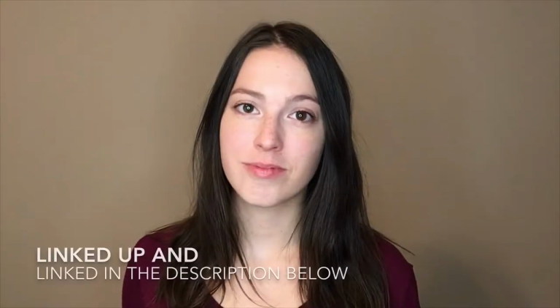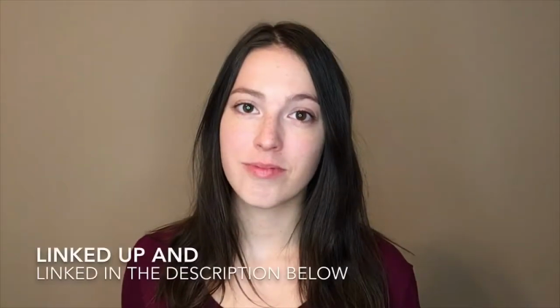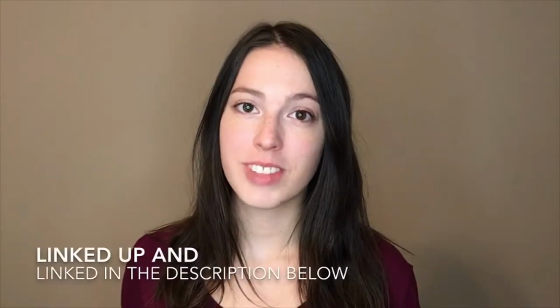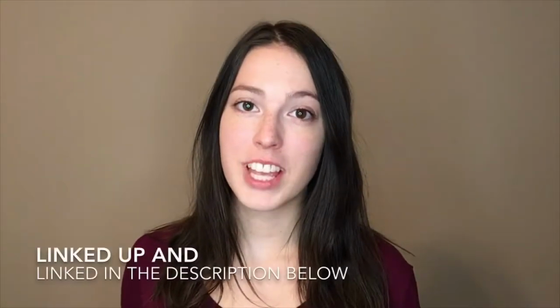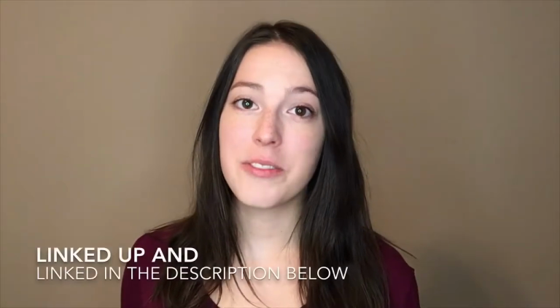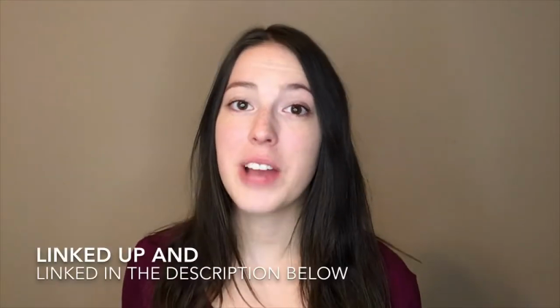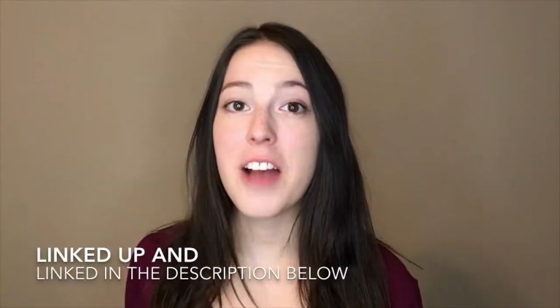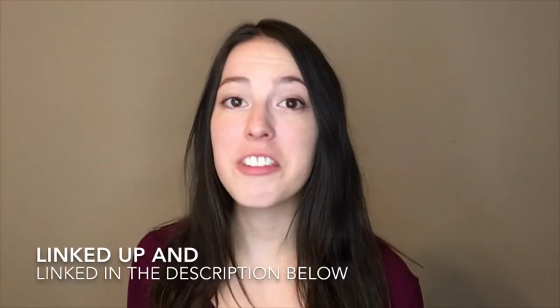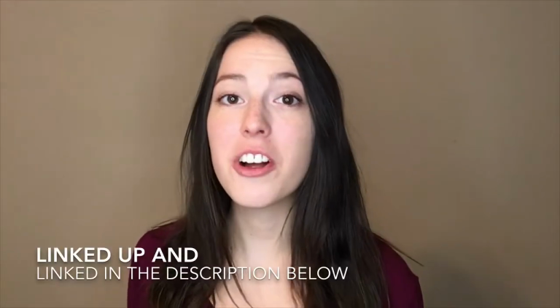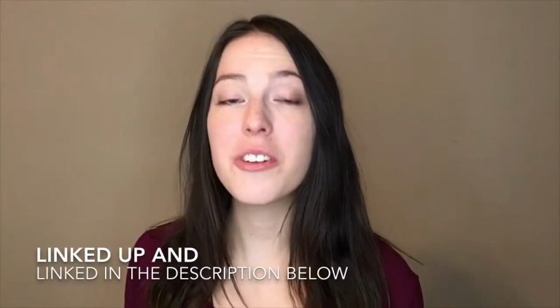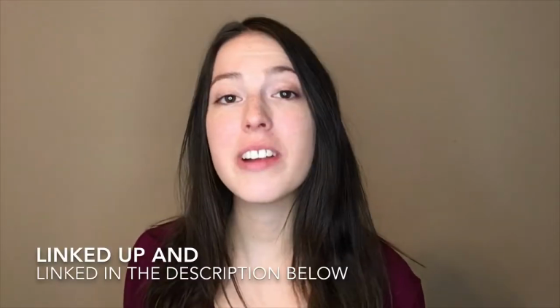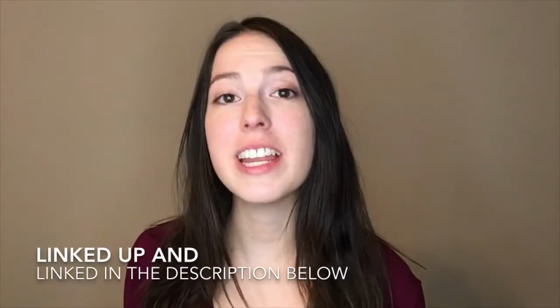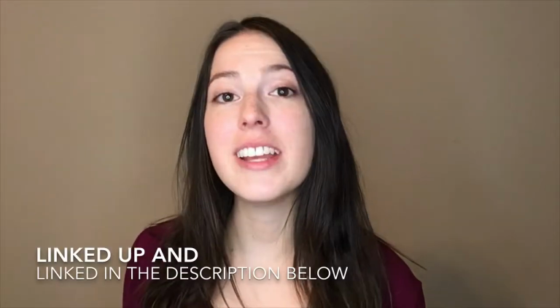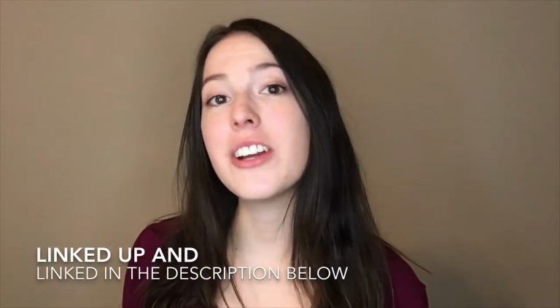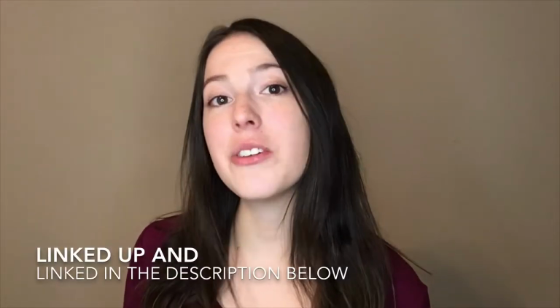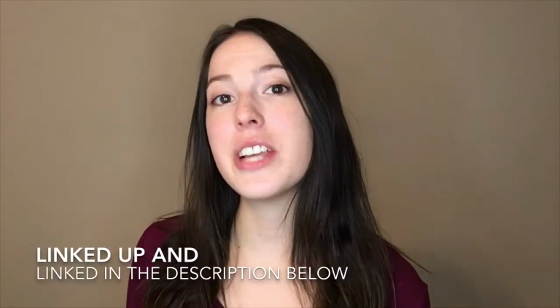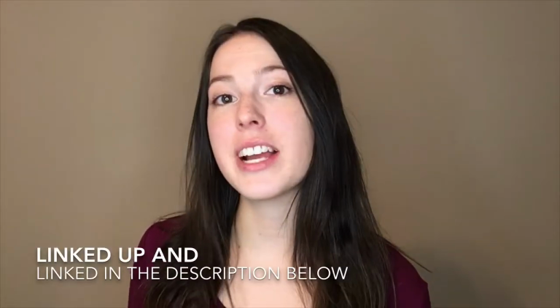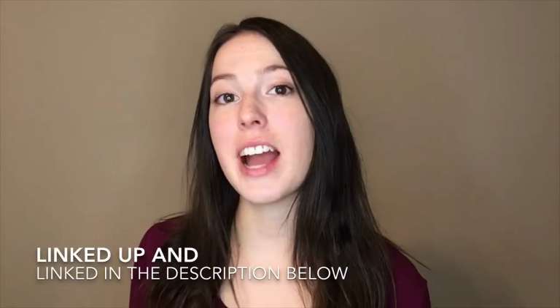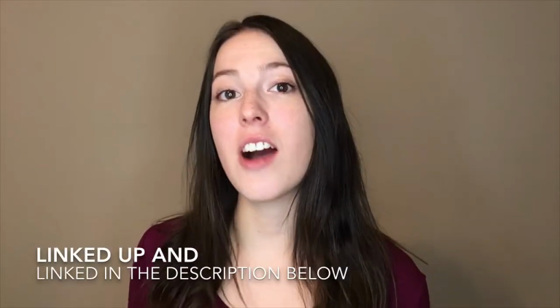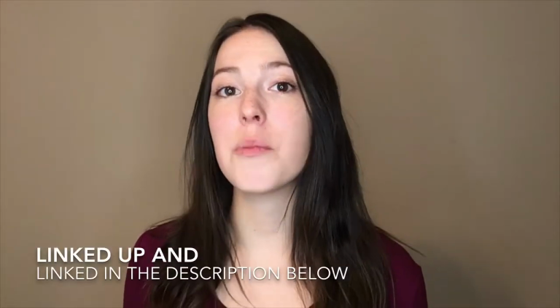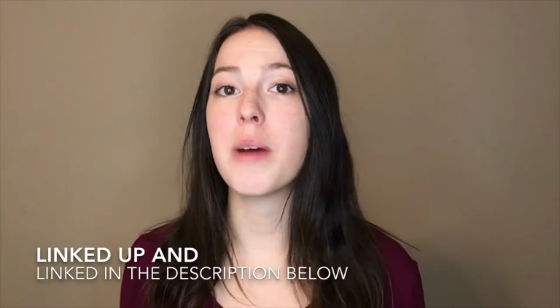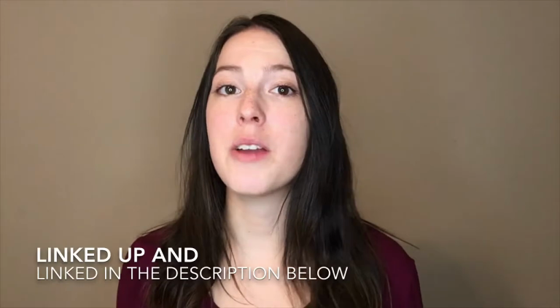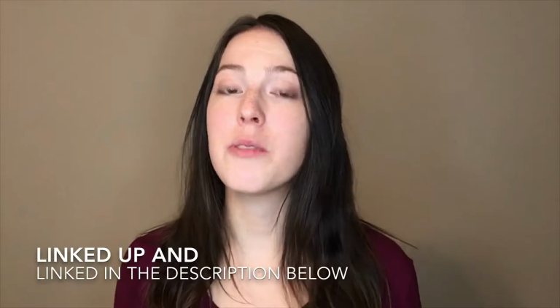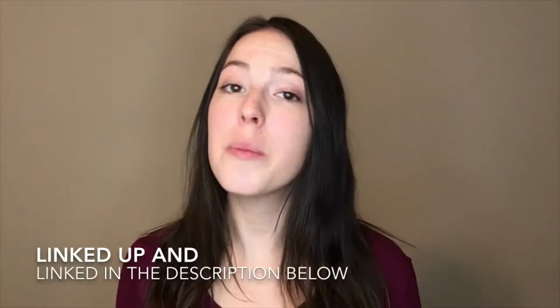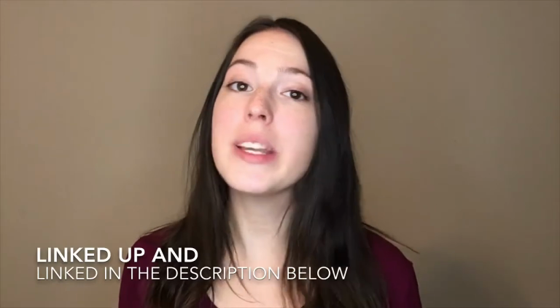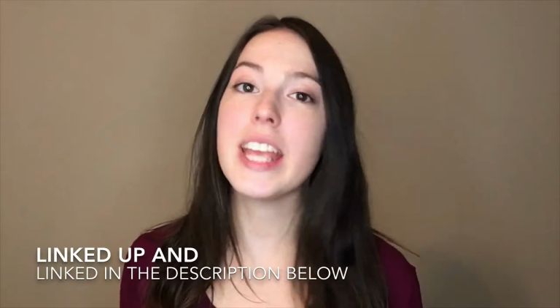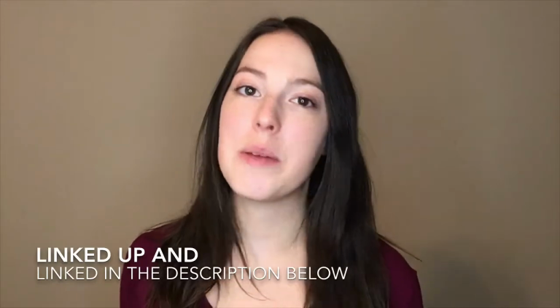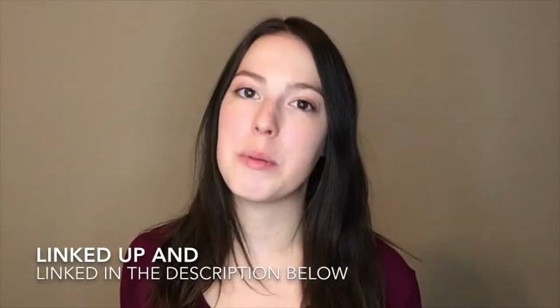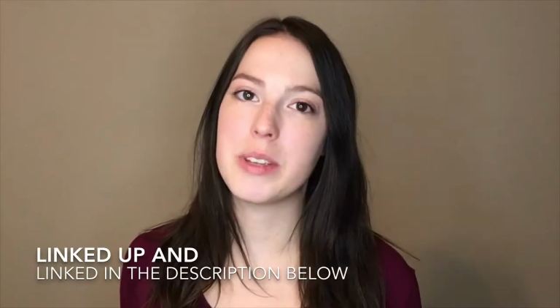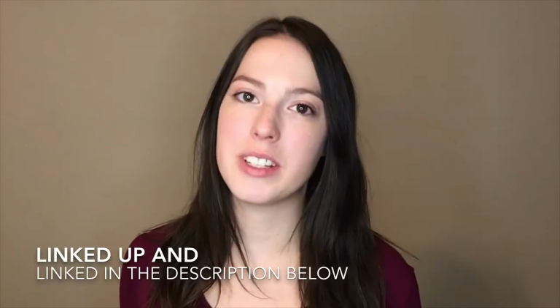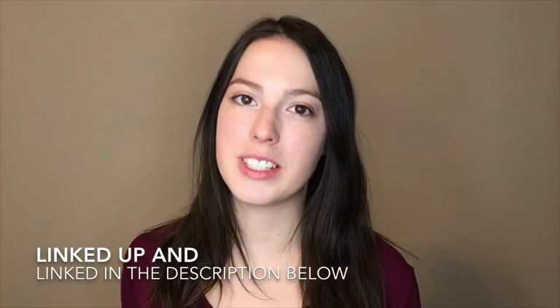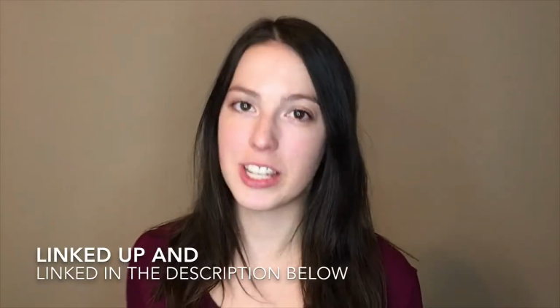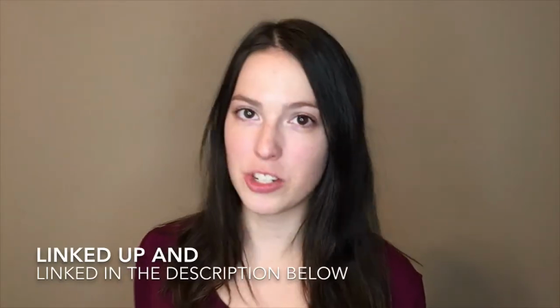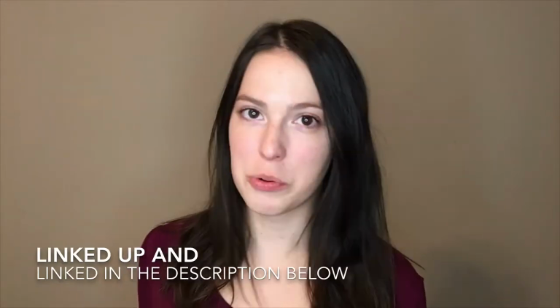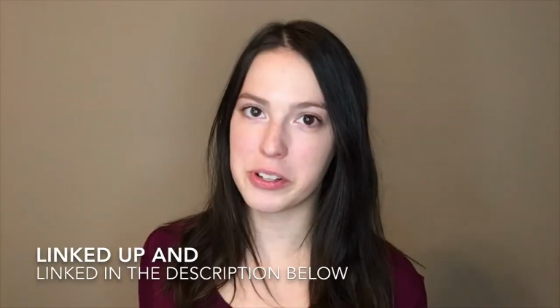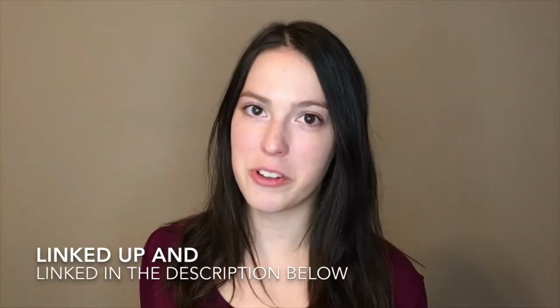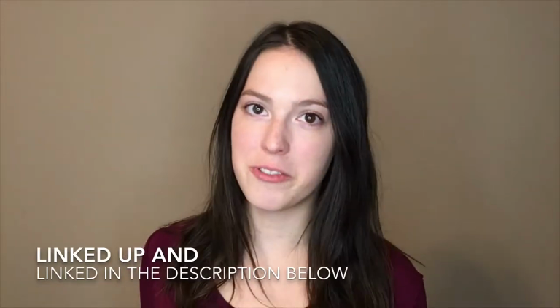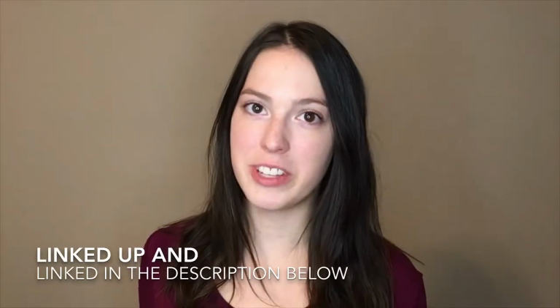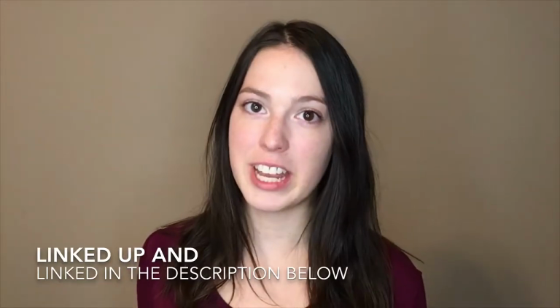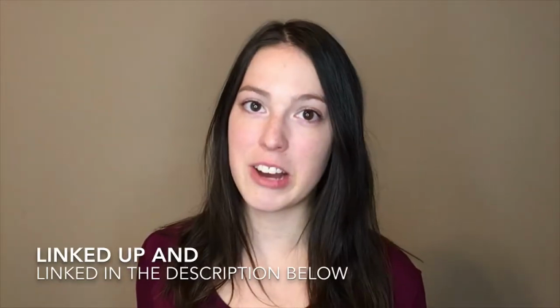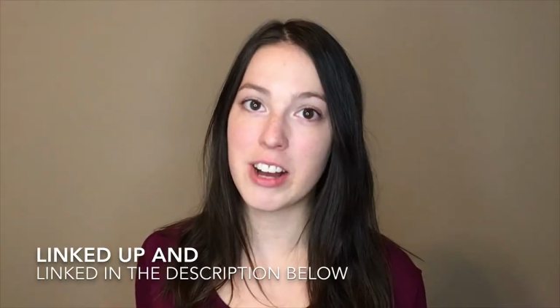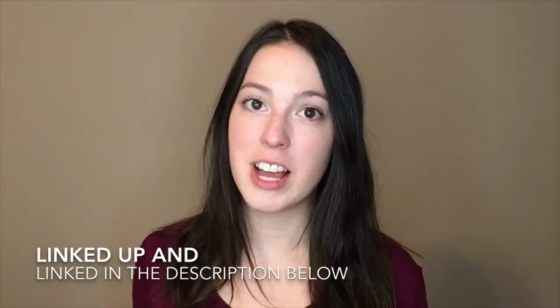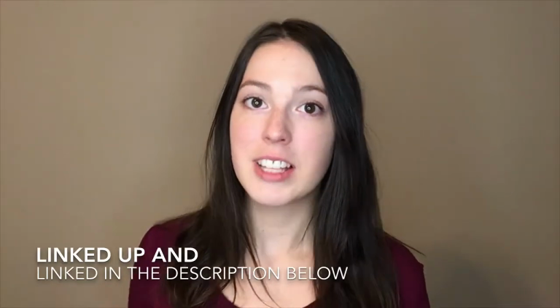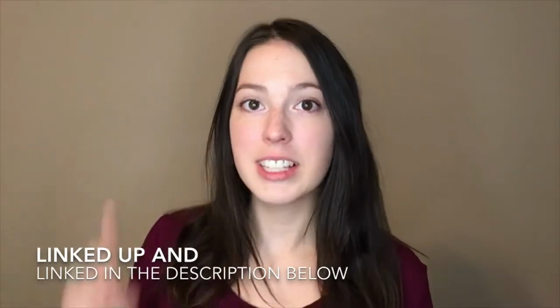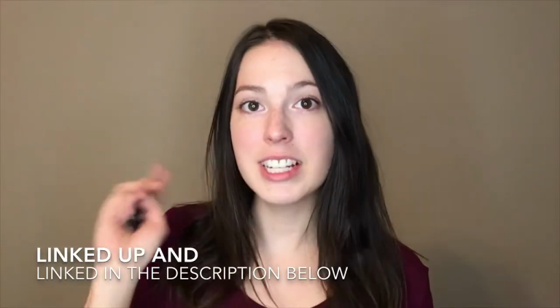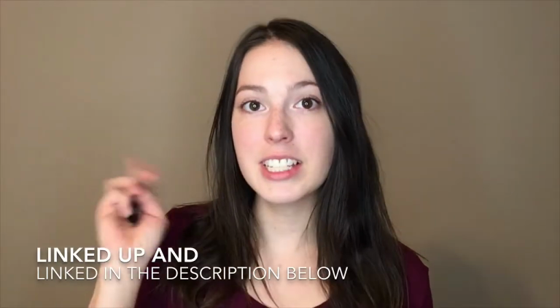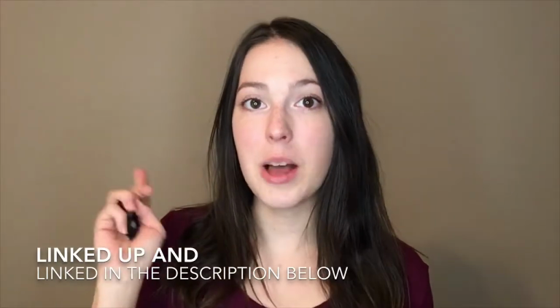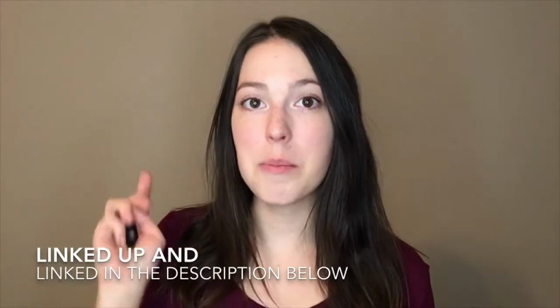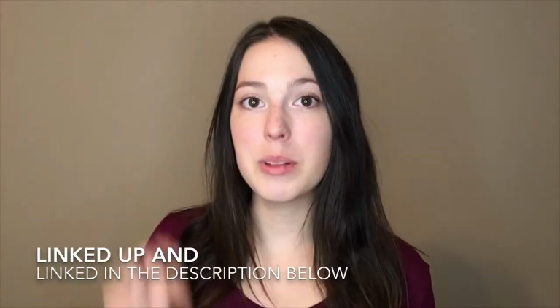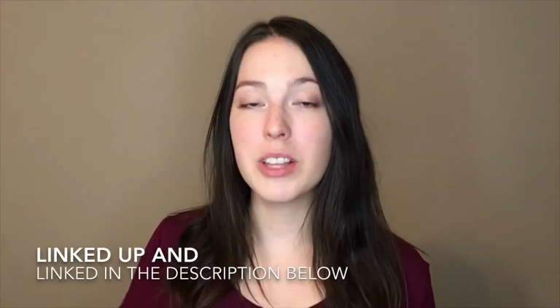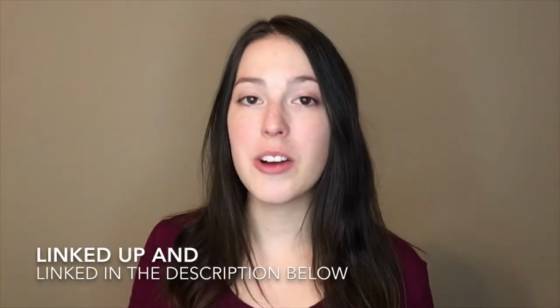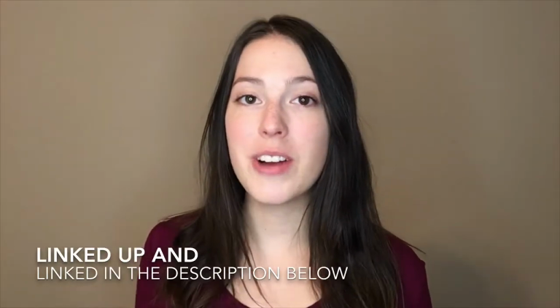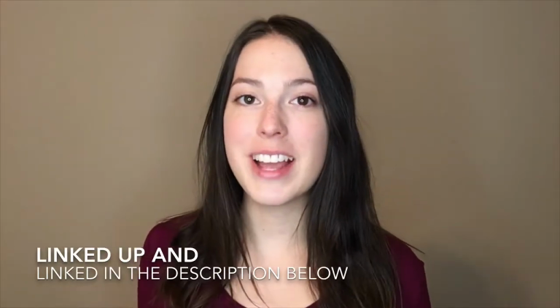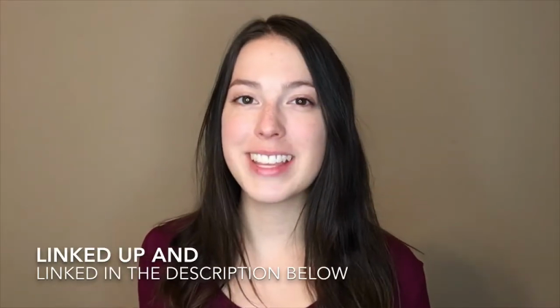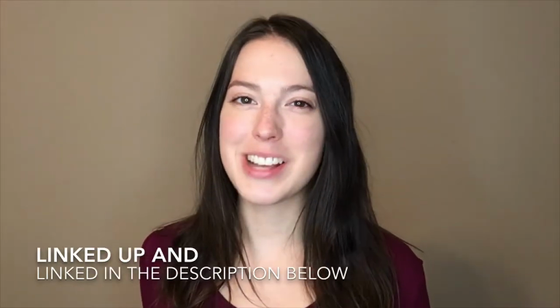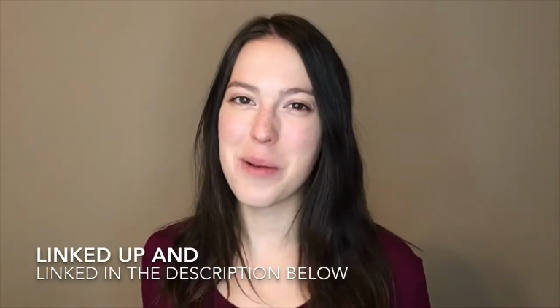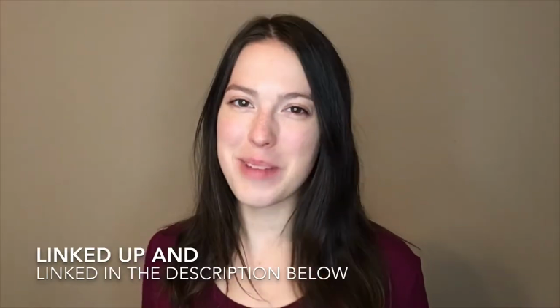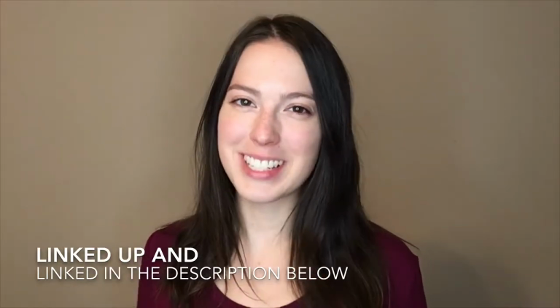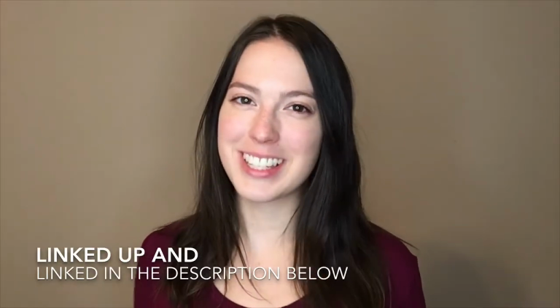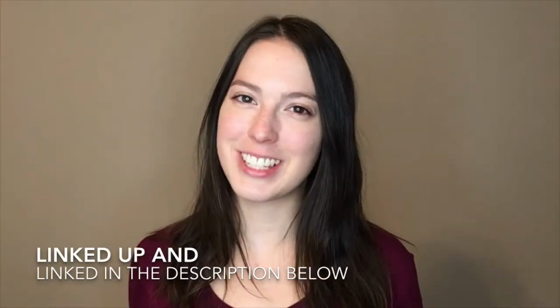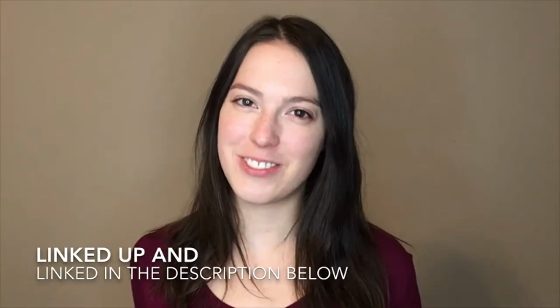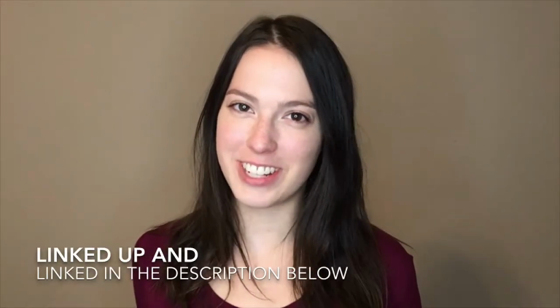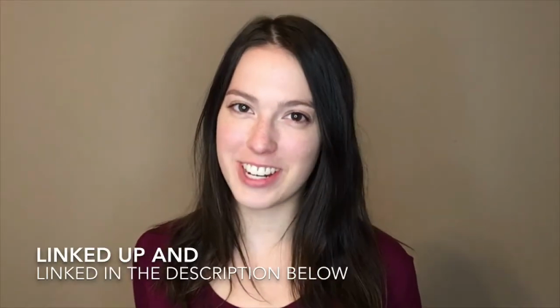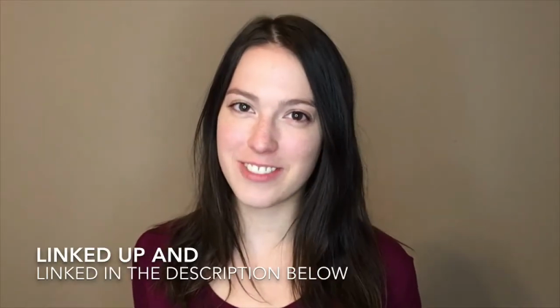If you haven't already, go check out my Roman chamomile essential oil video linked up below and then come back to this video.